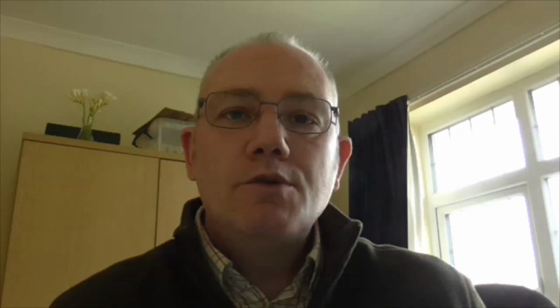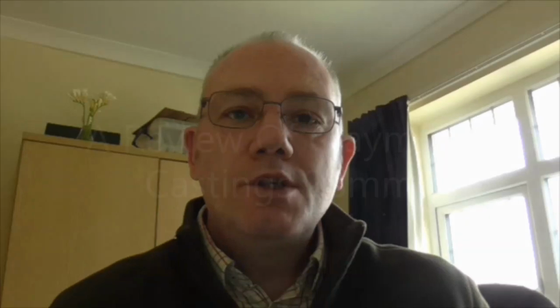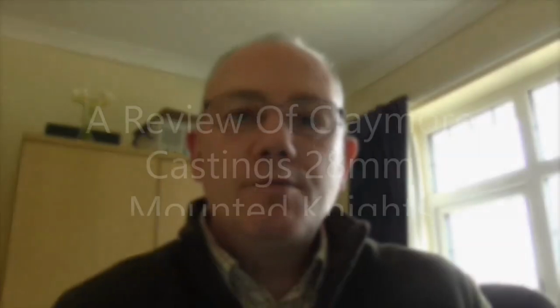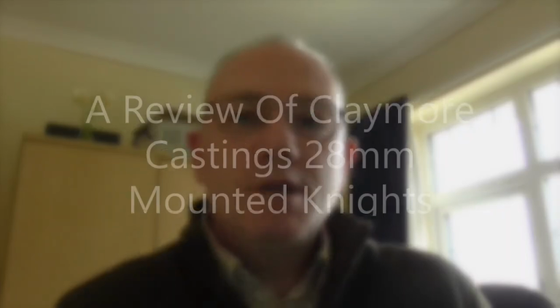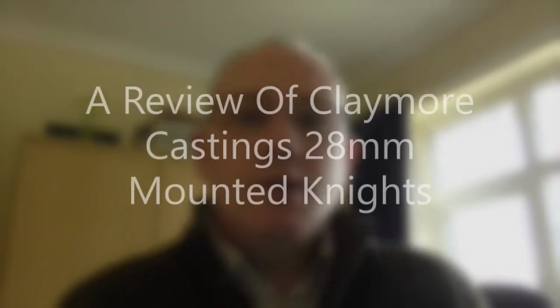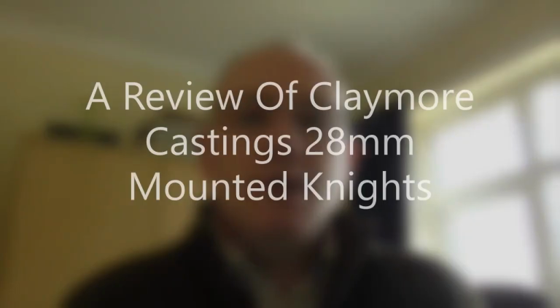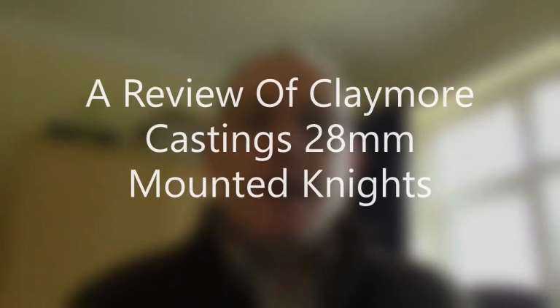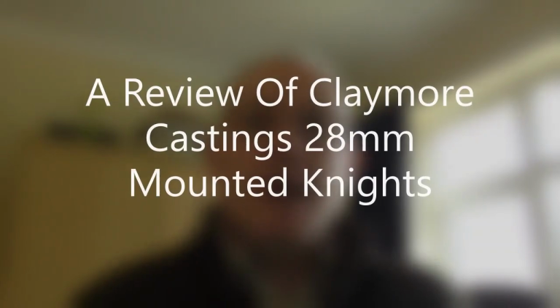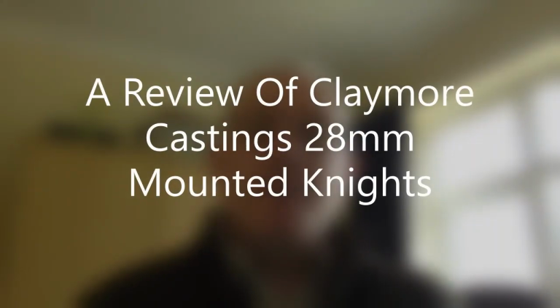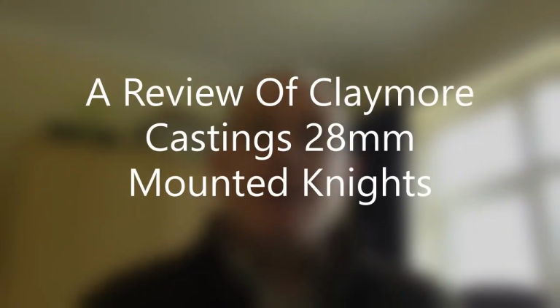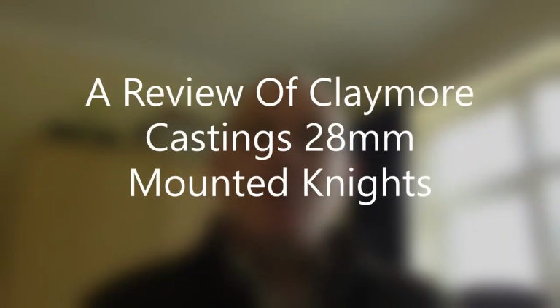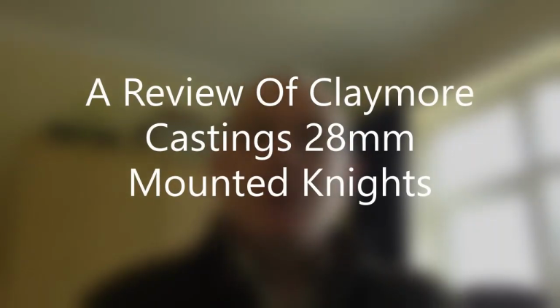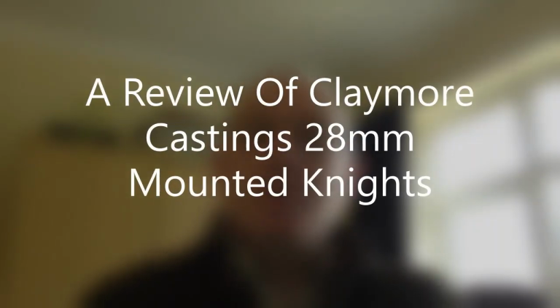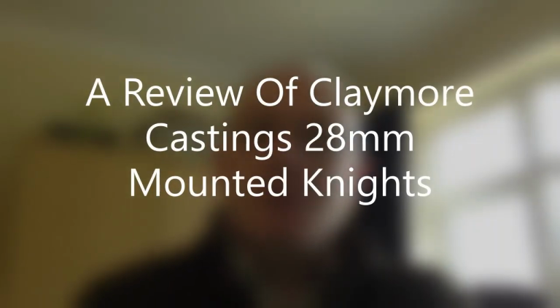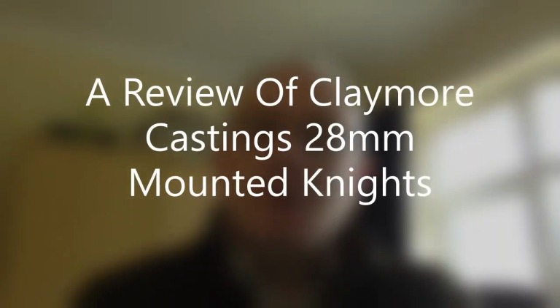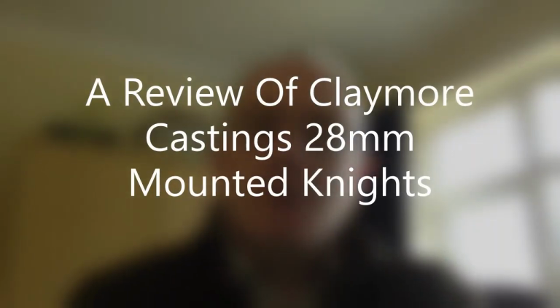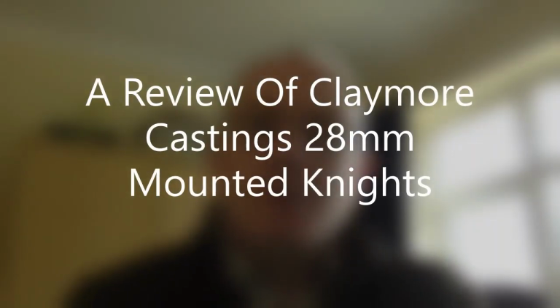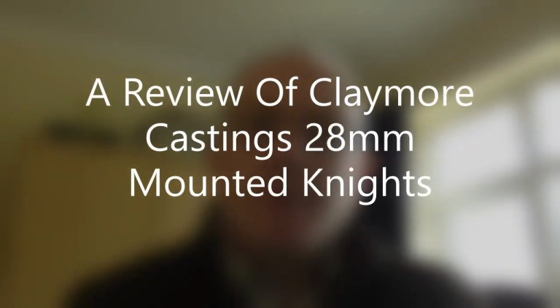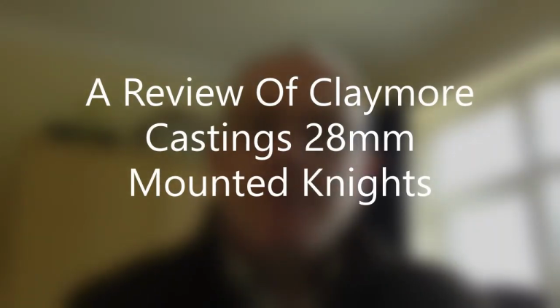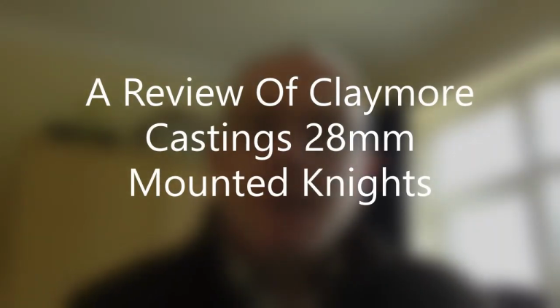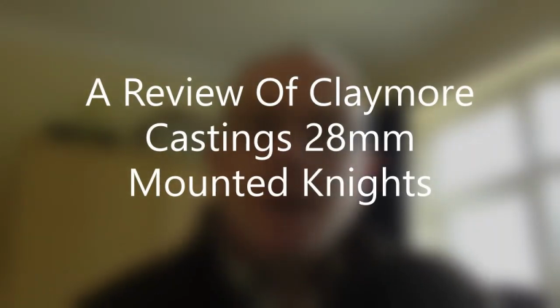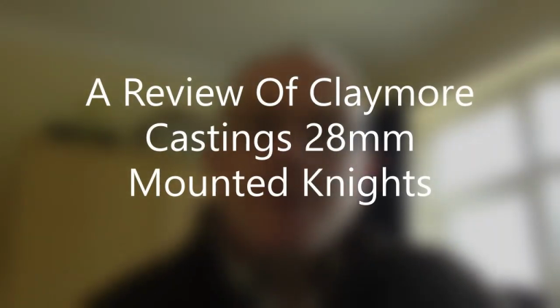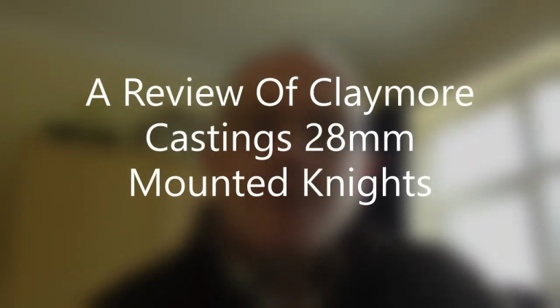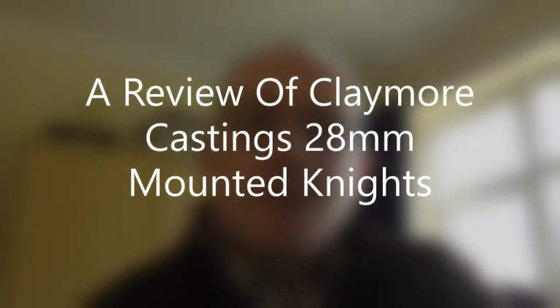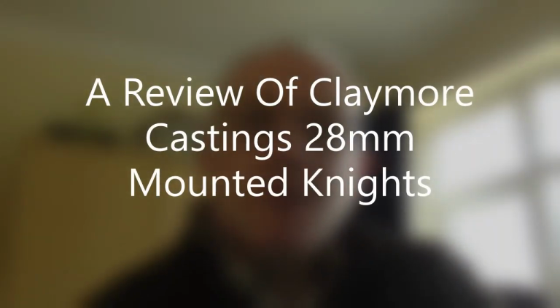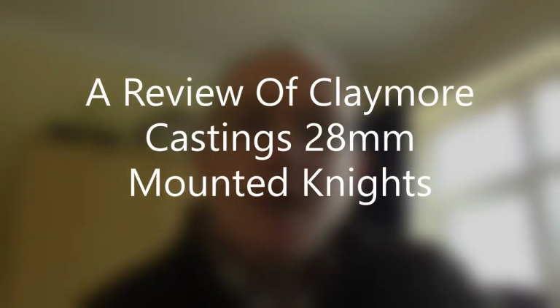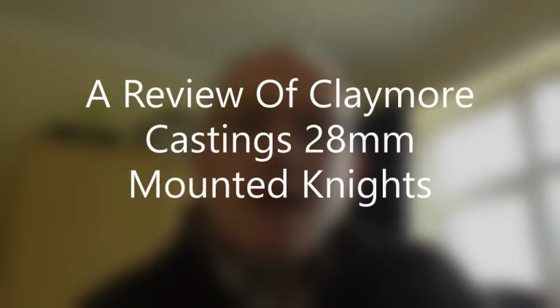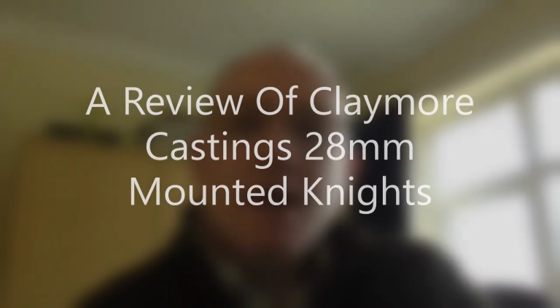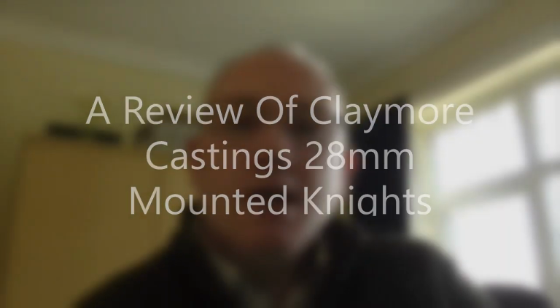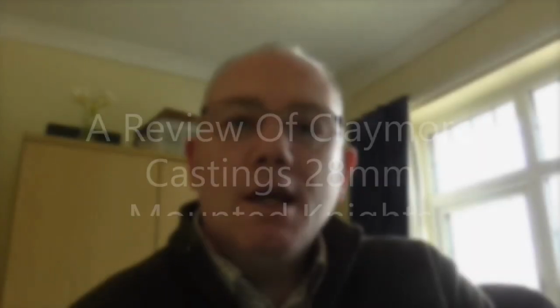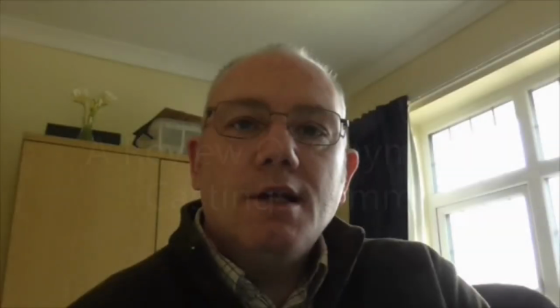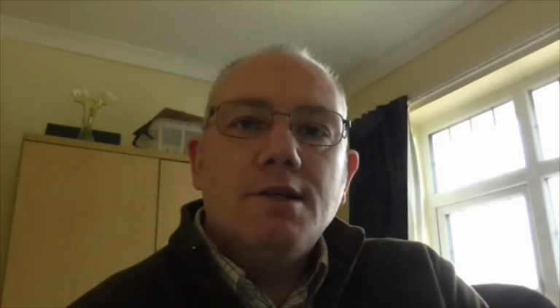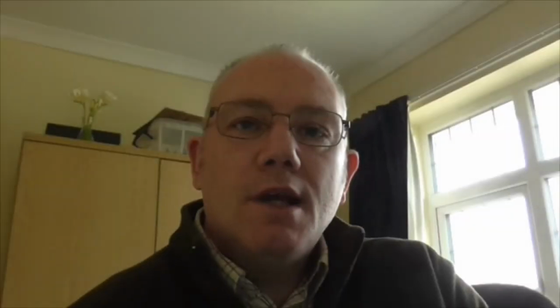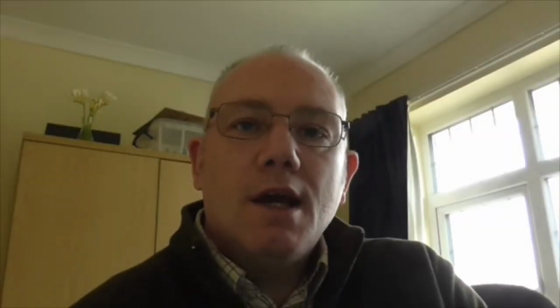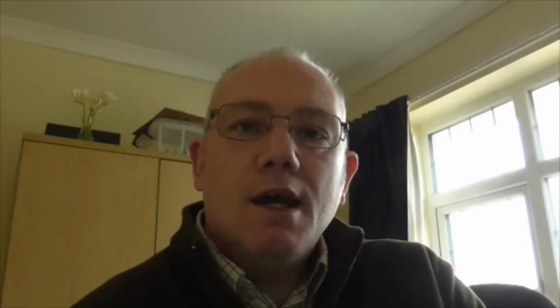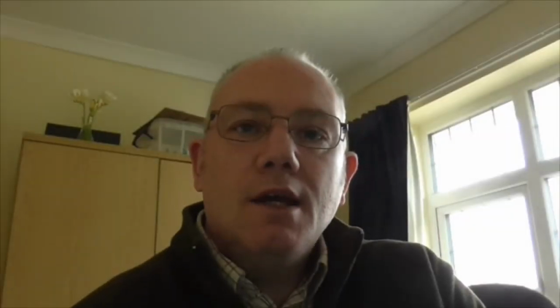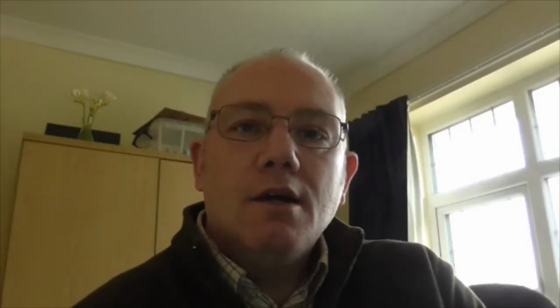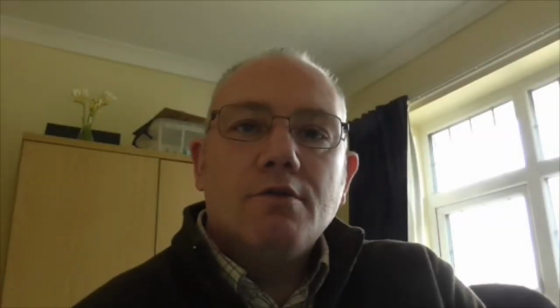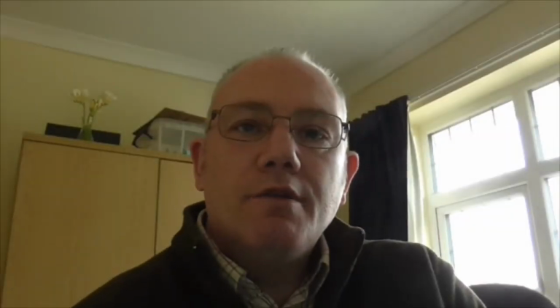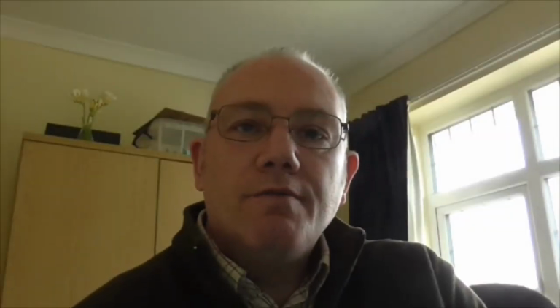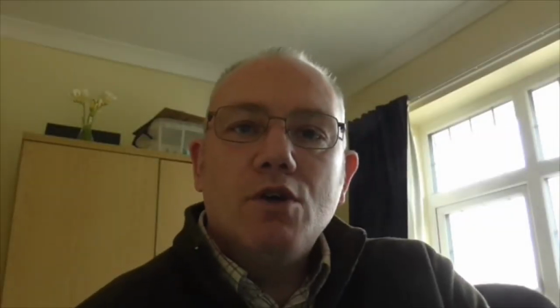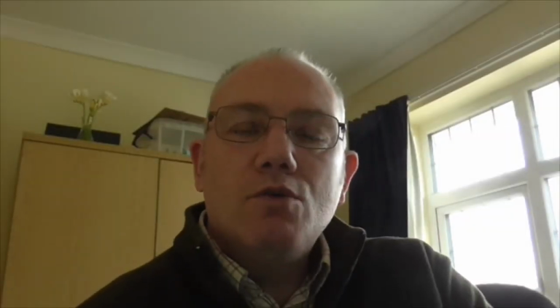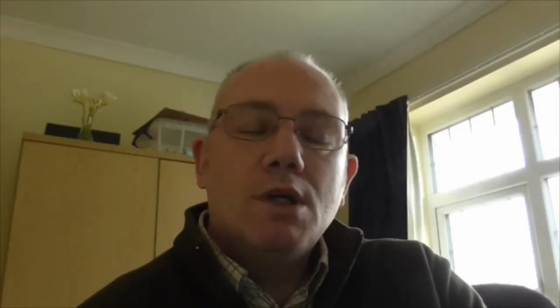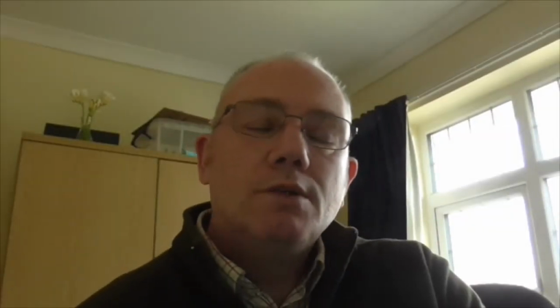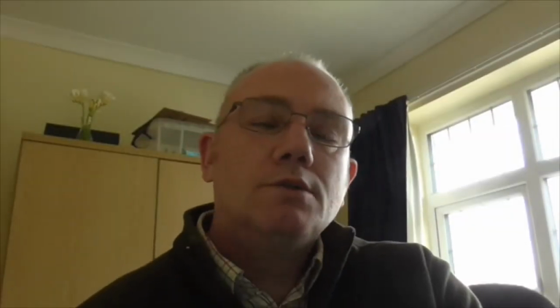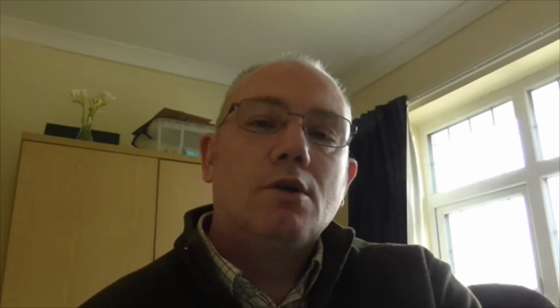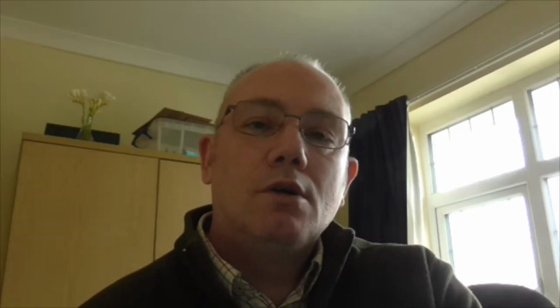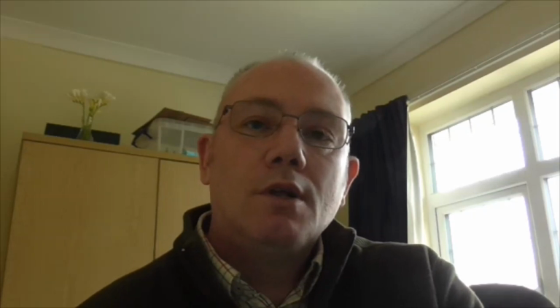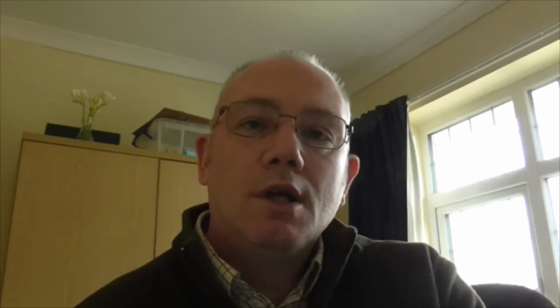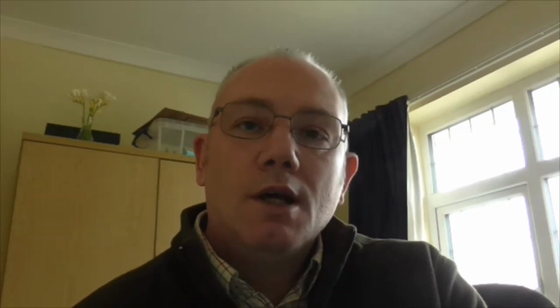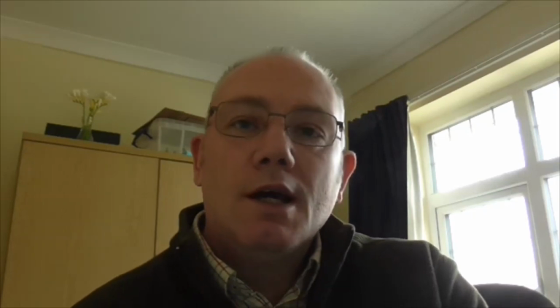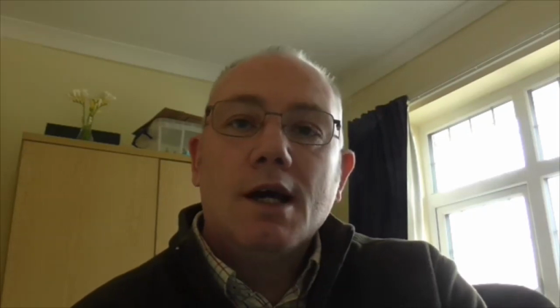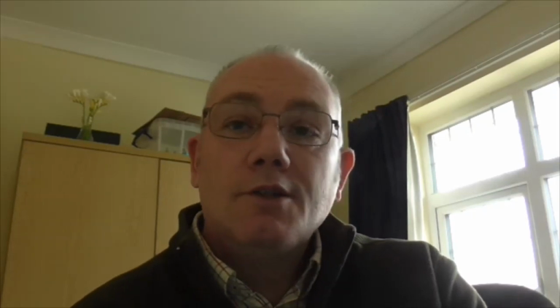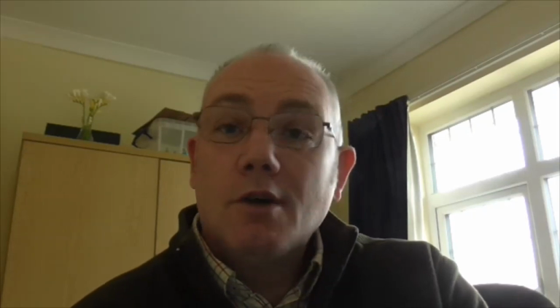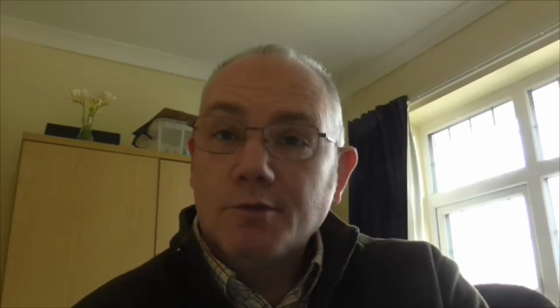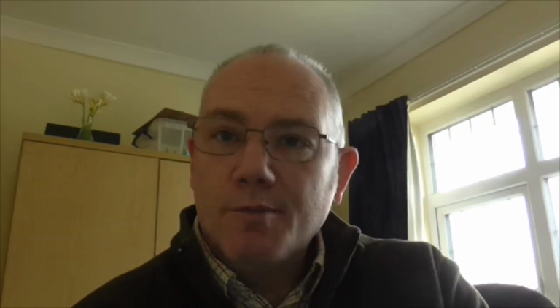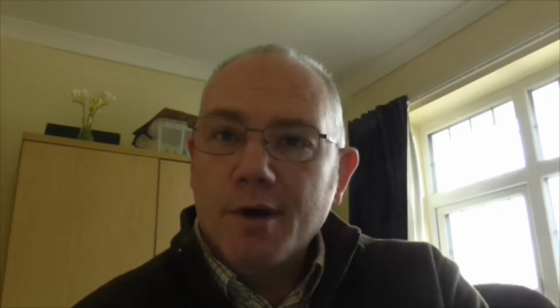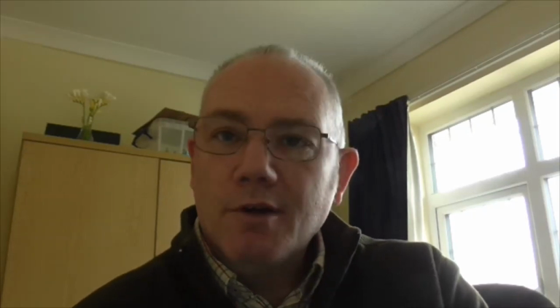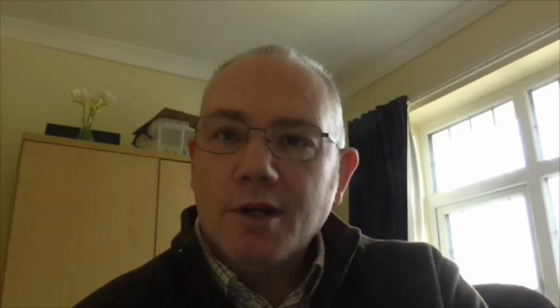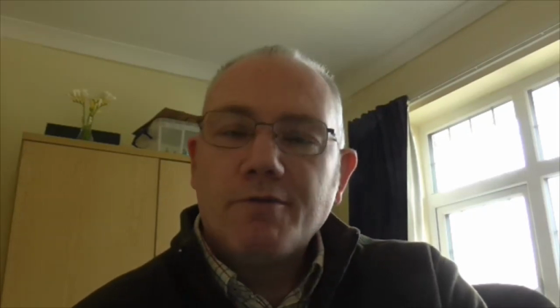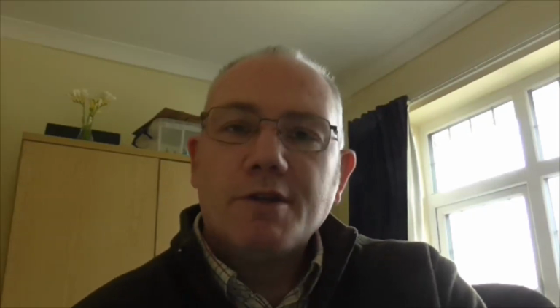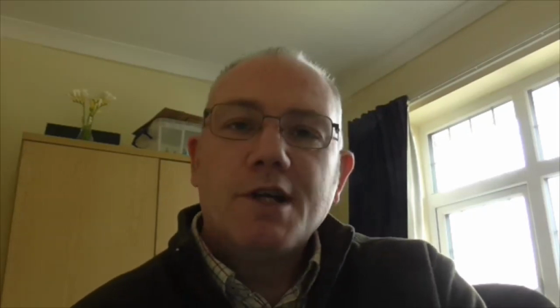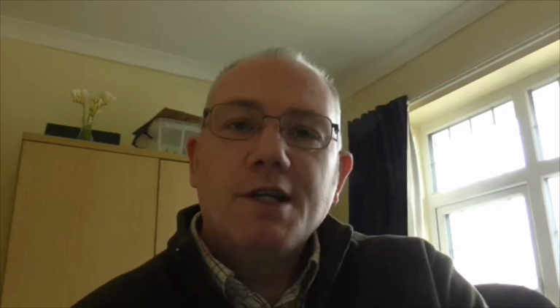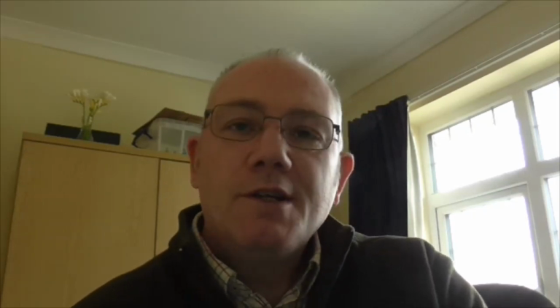Hello Tubesters, it's Gav and welcome to another one of my videos. Today is a review — not Napoleonic for a change.